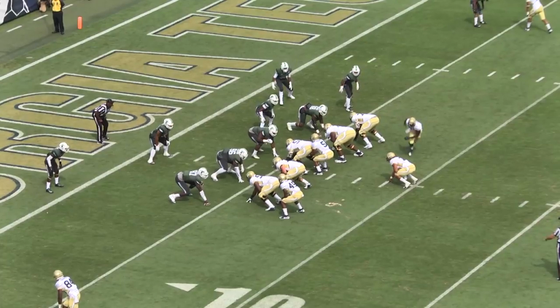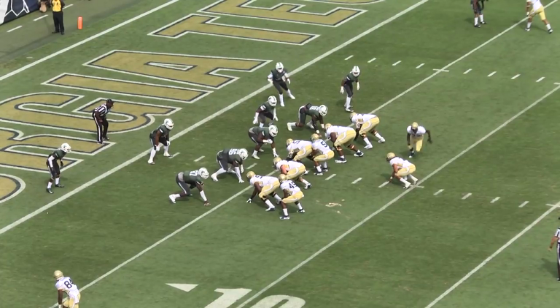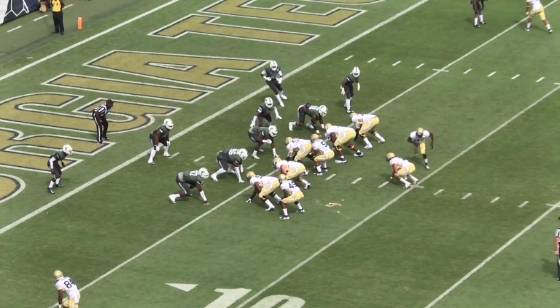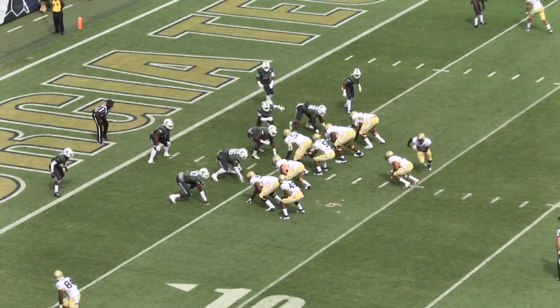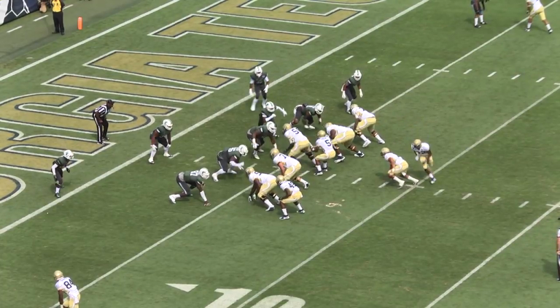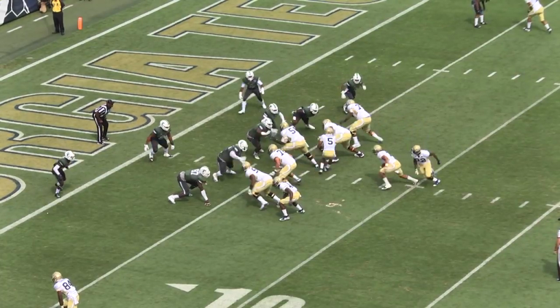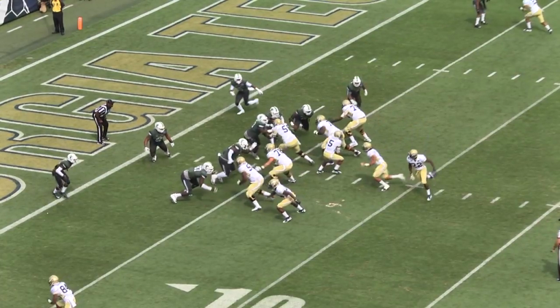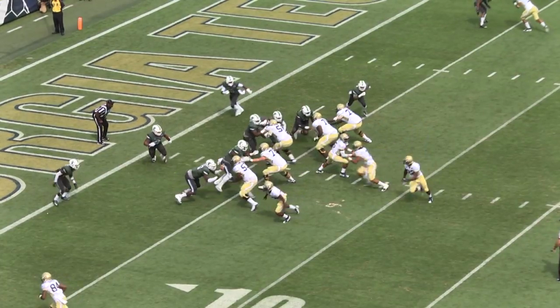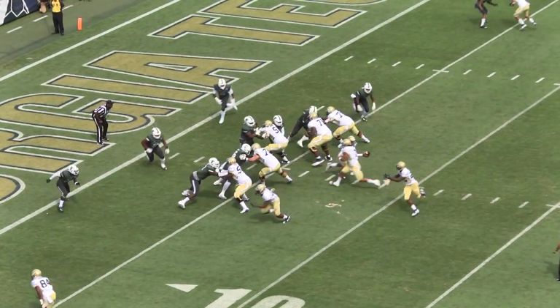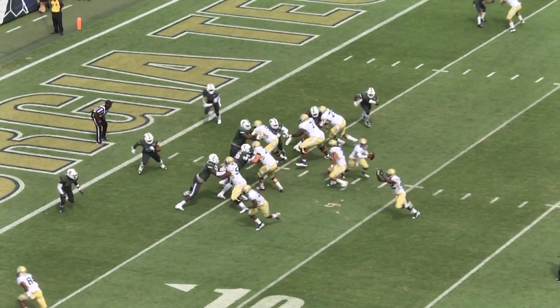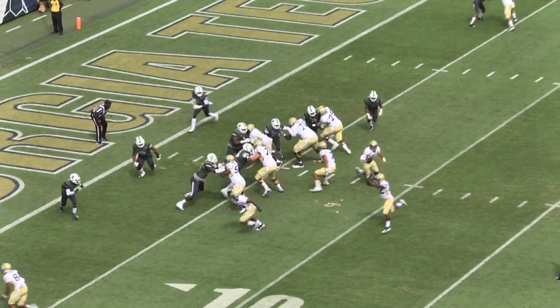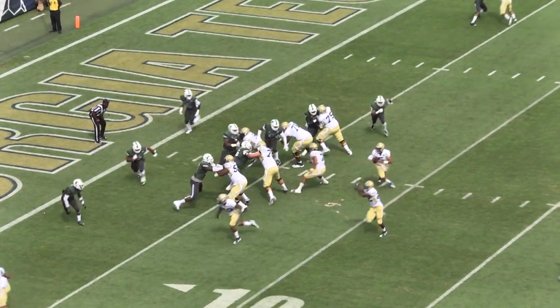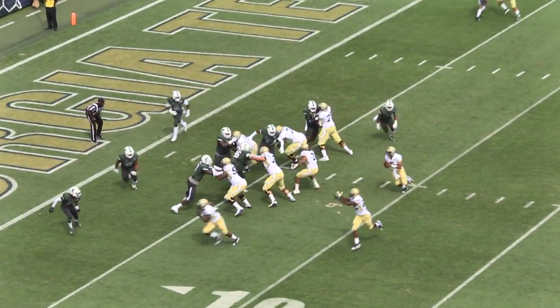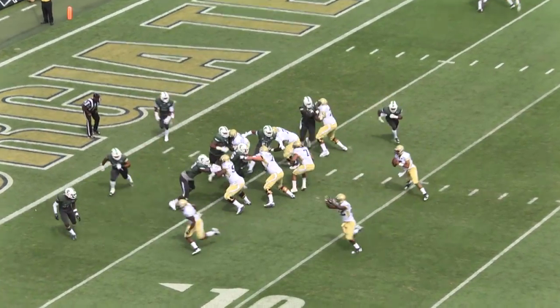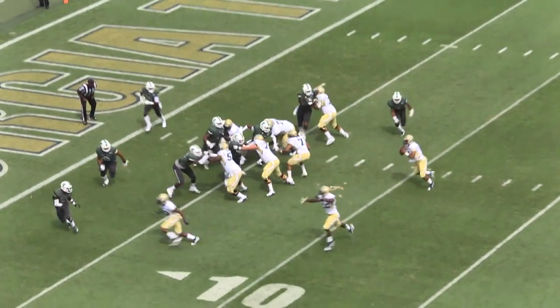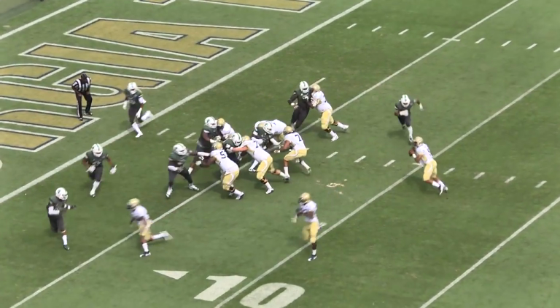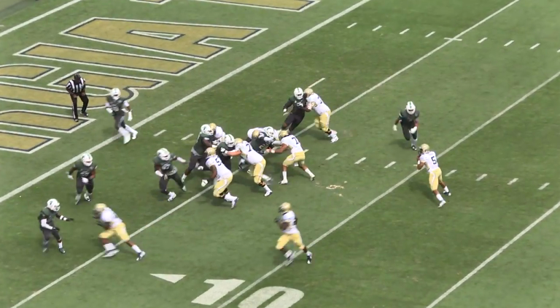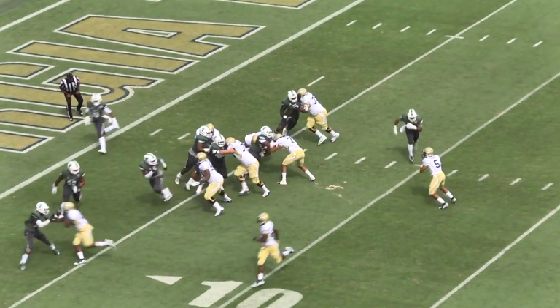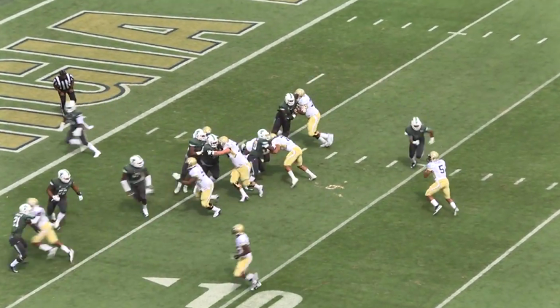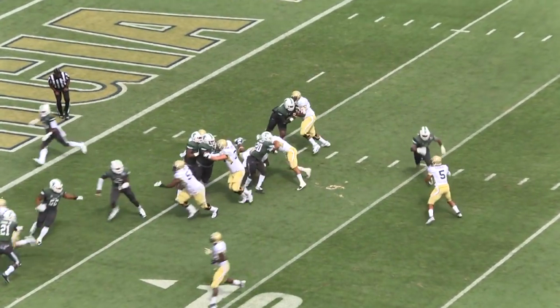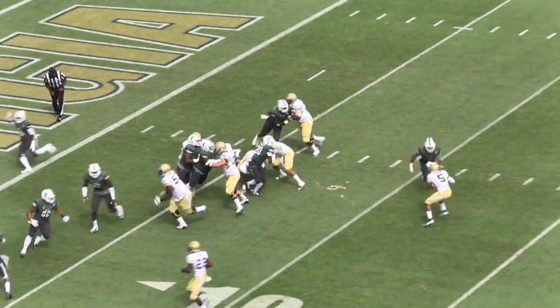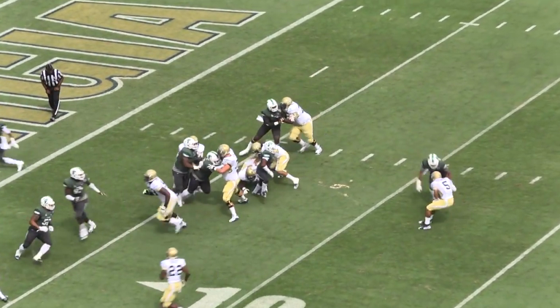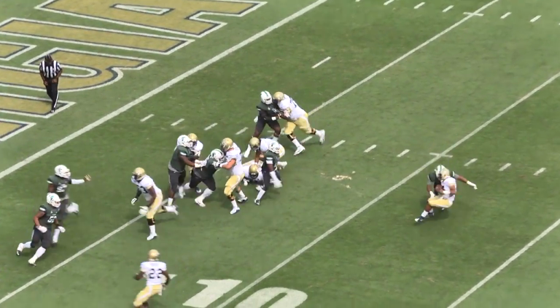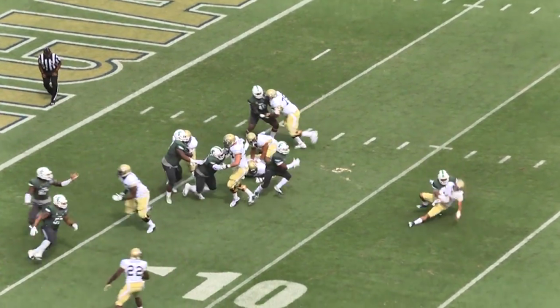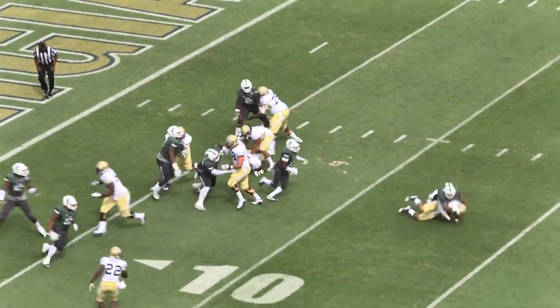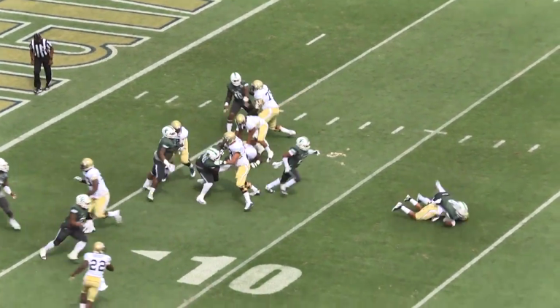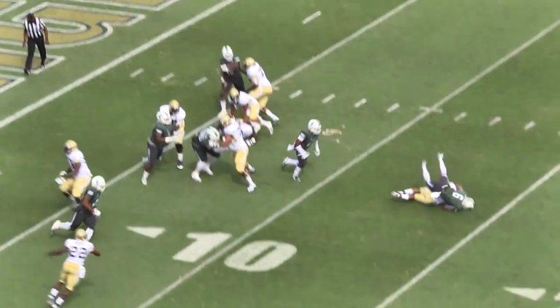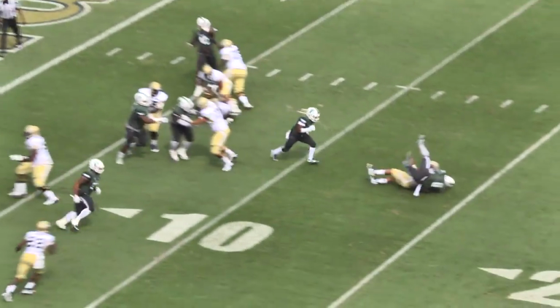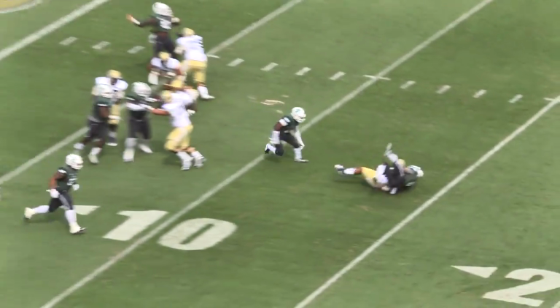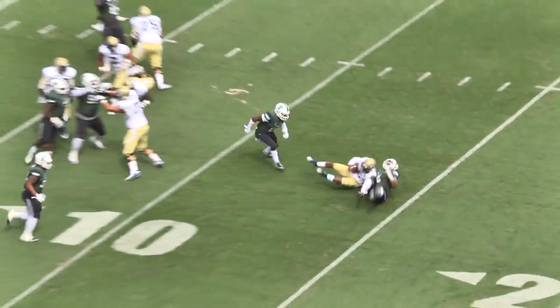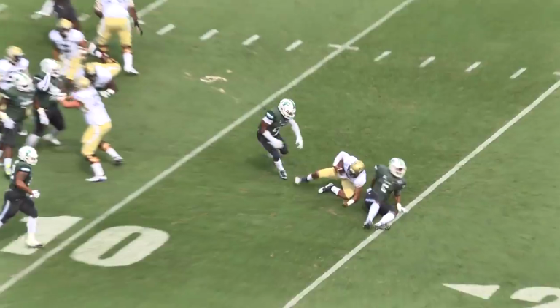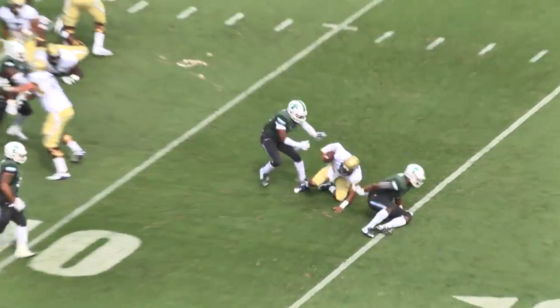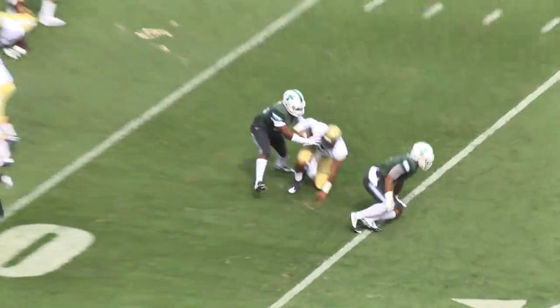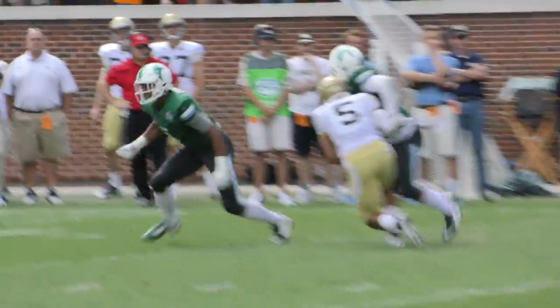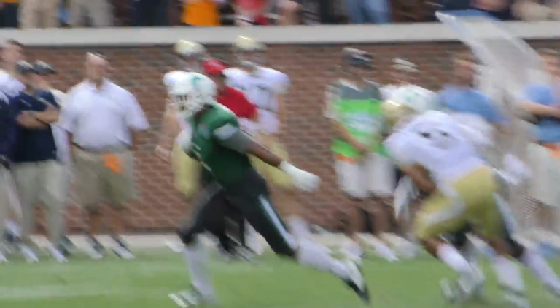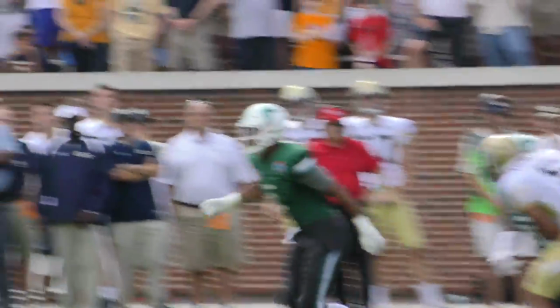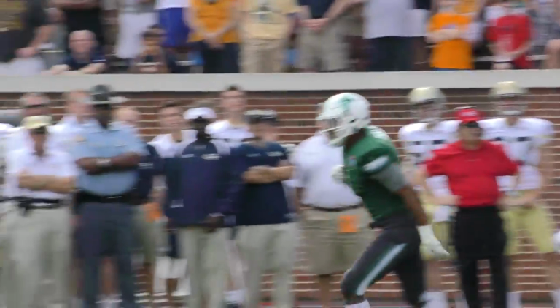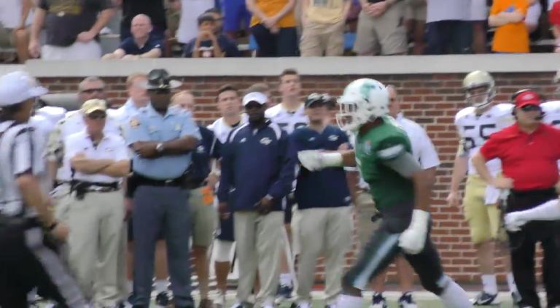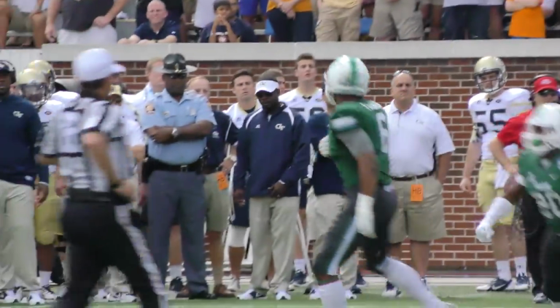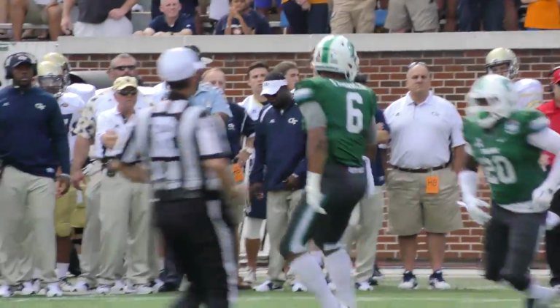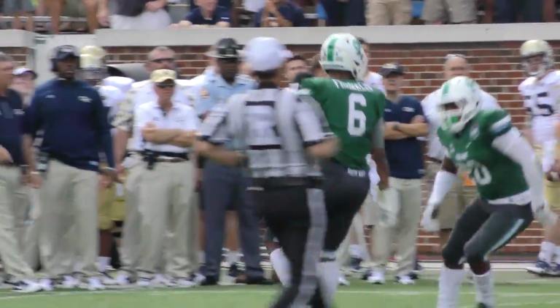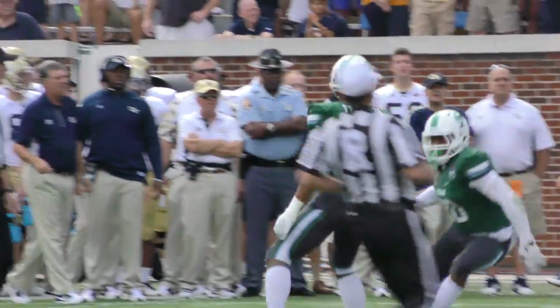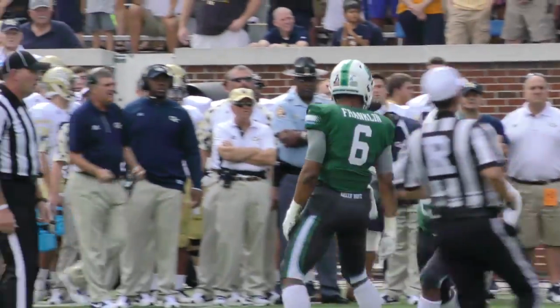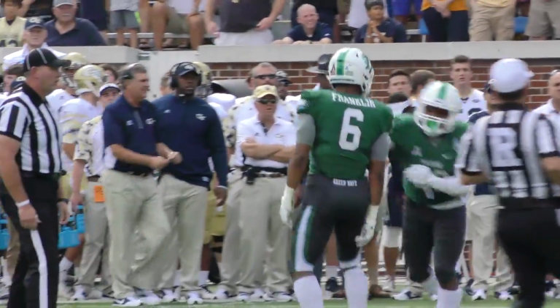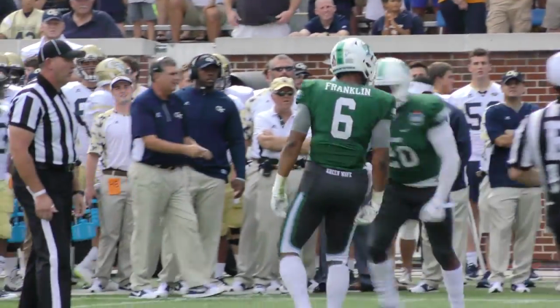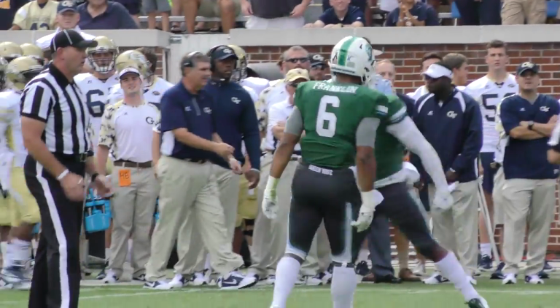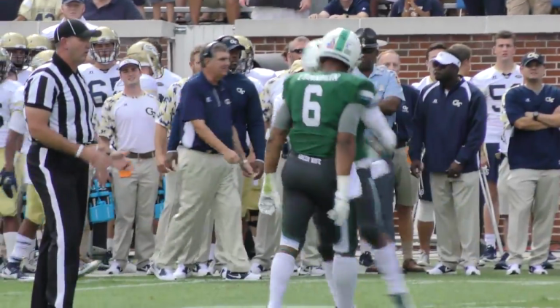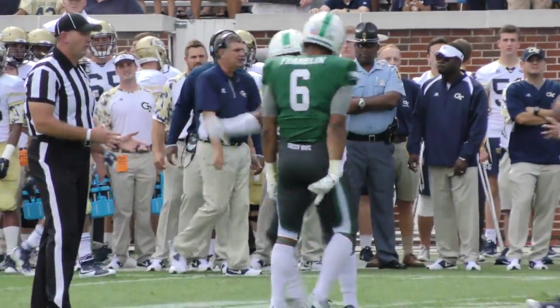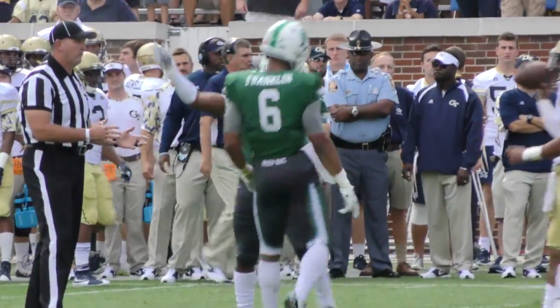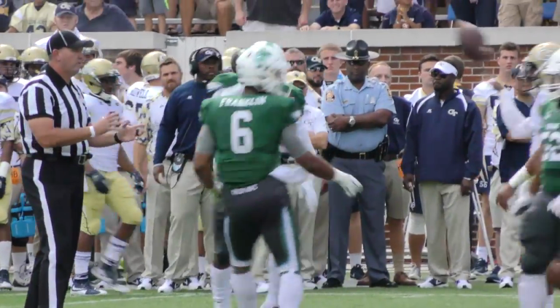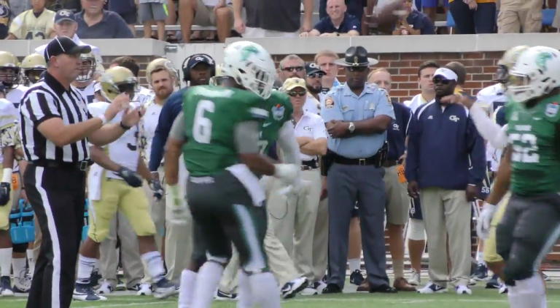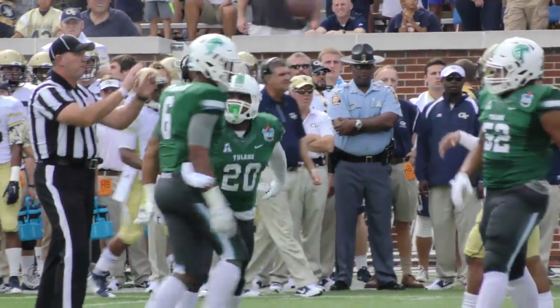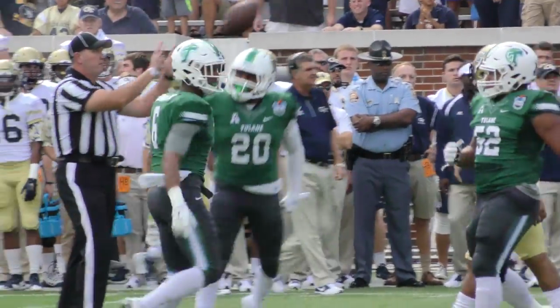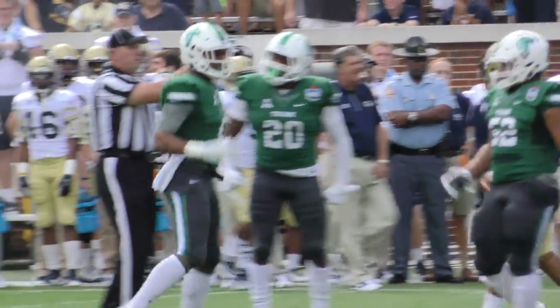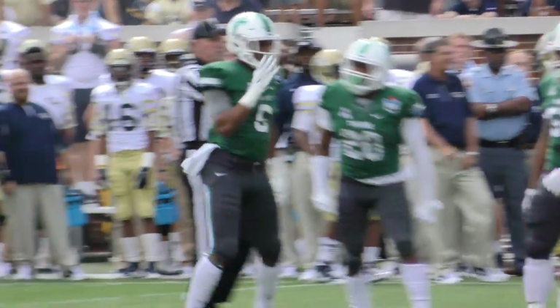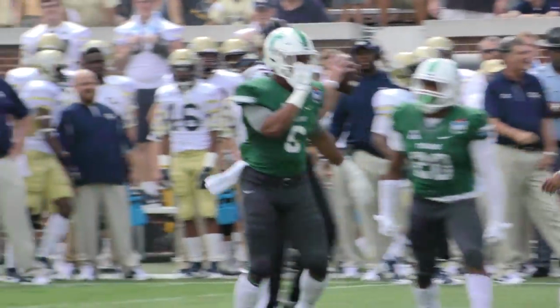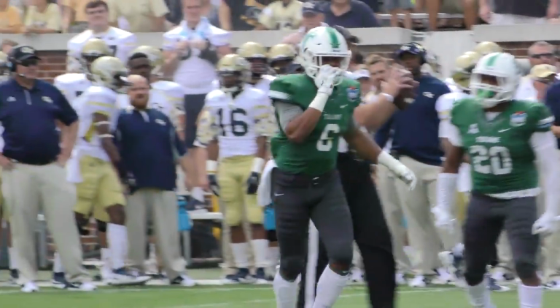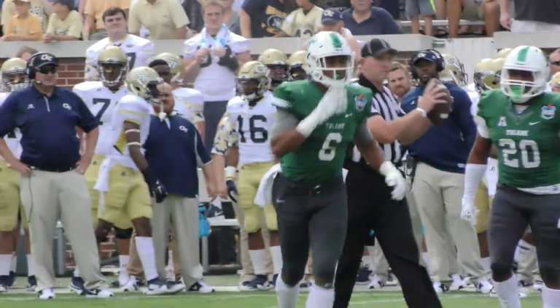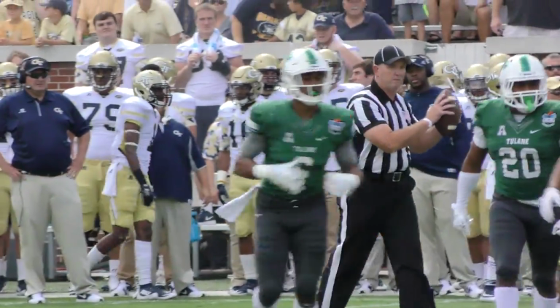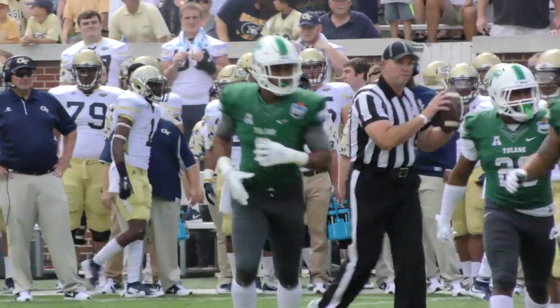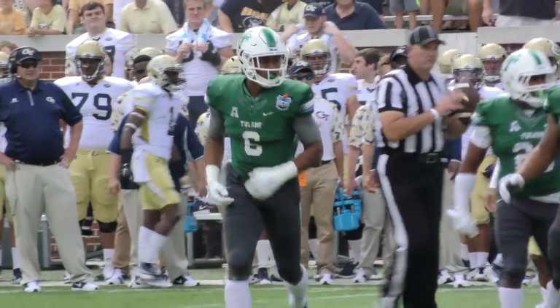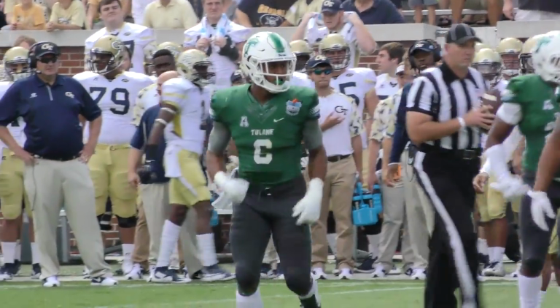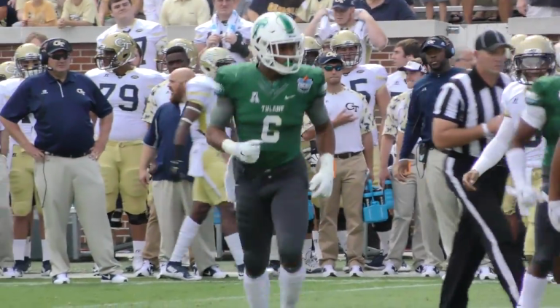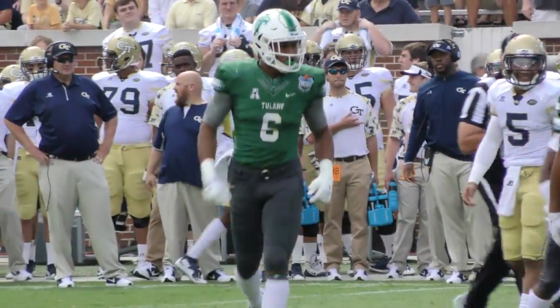Skoal behind him, Snotty in motion, broken play, and there's gonna be a hit and a sack as Gerard Franklin came free.